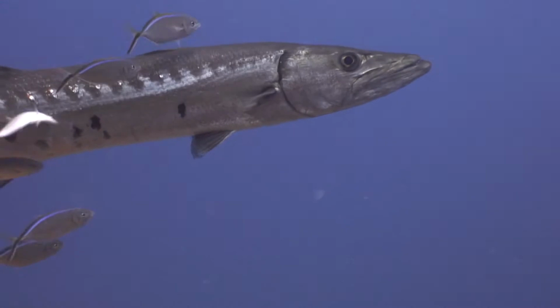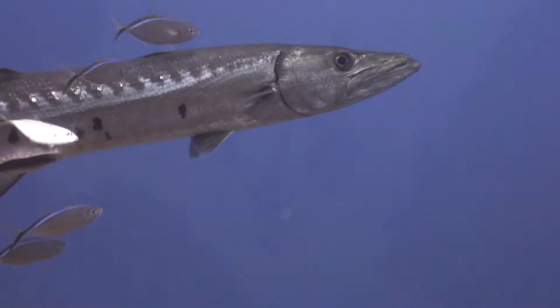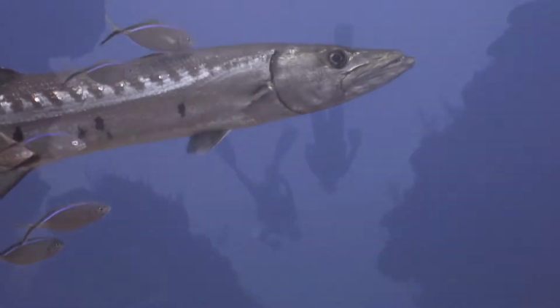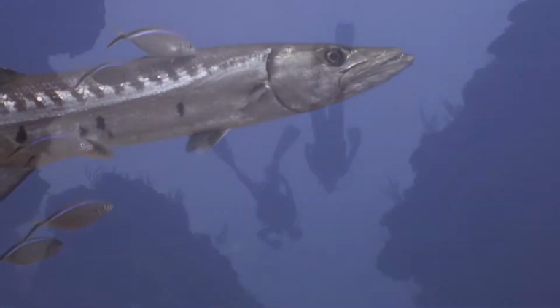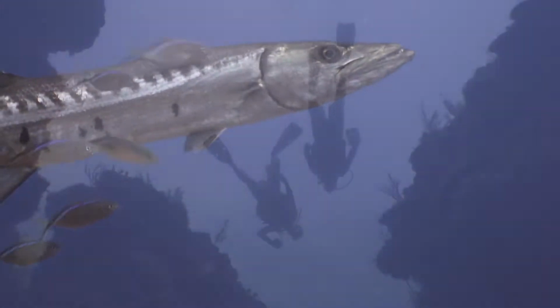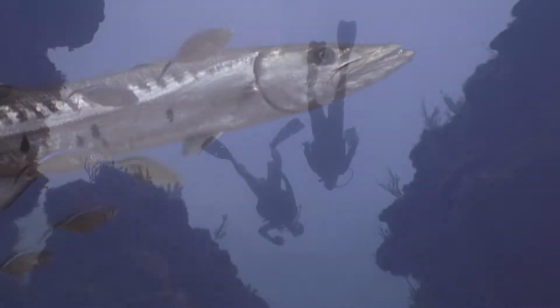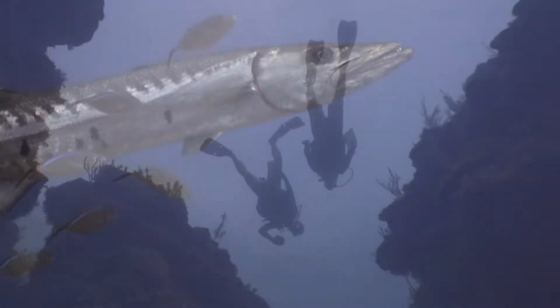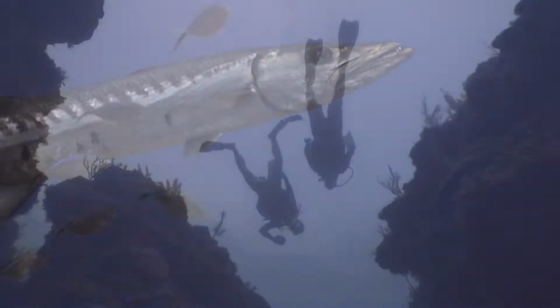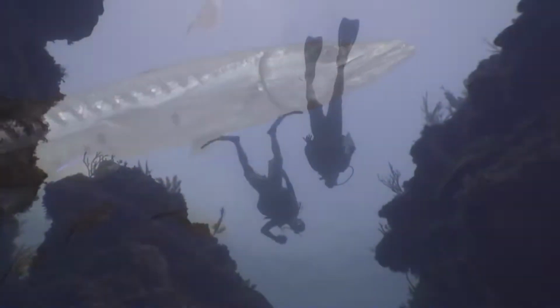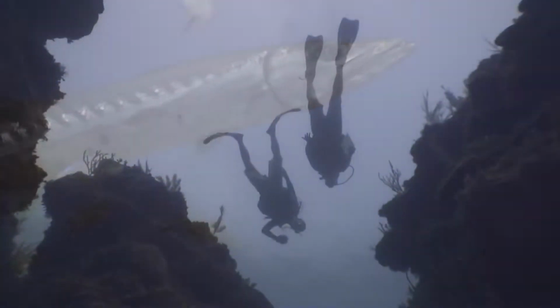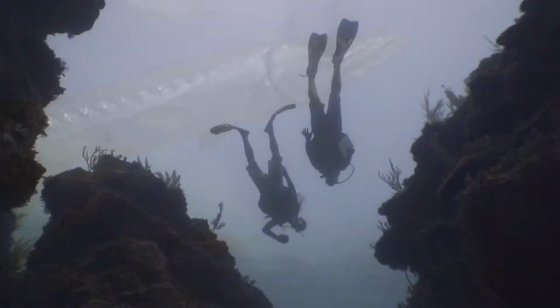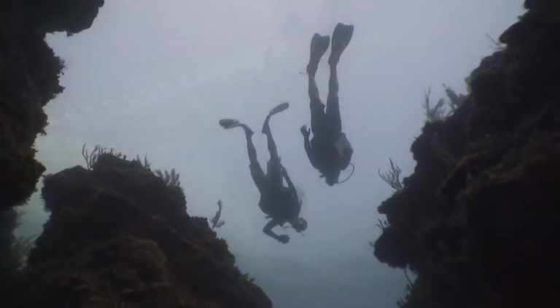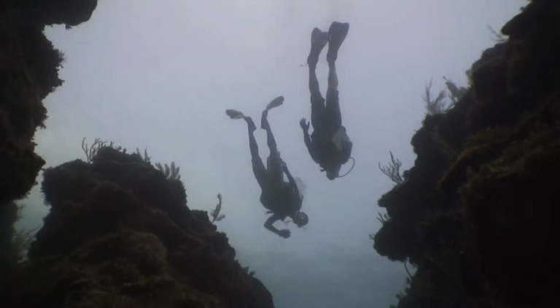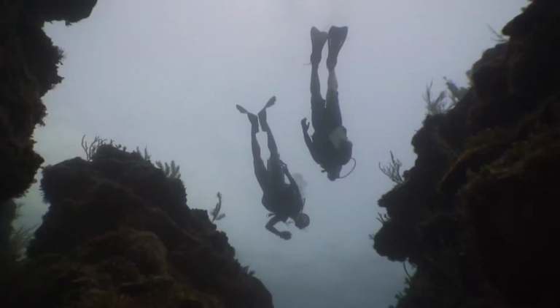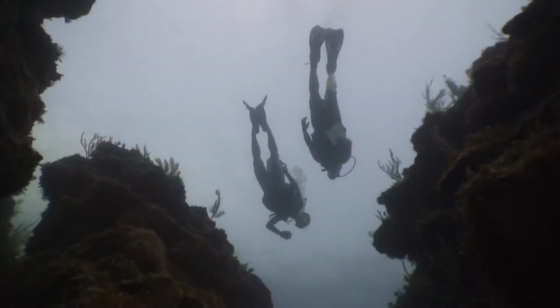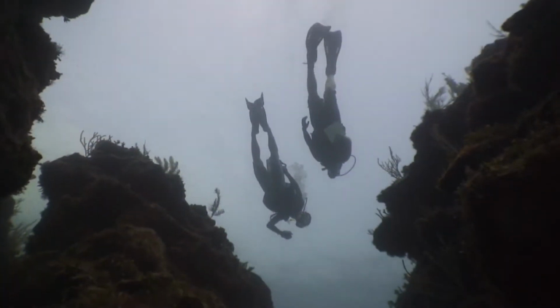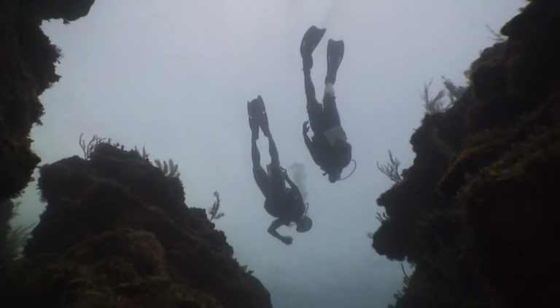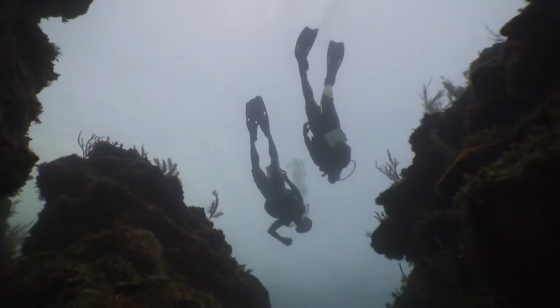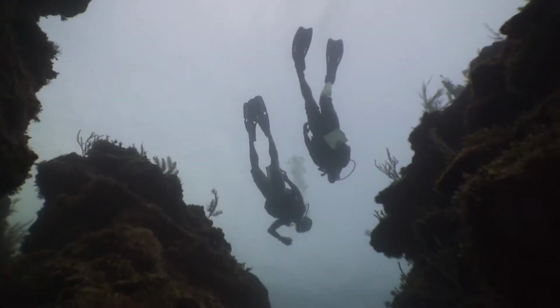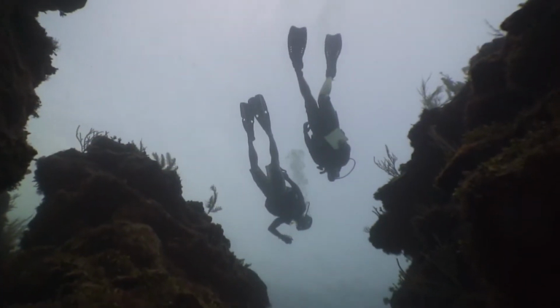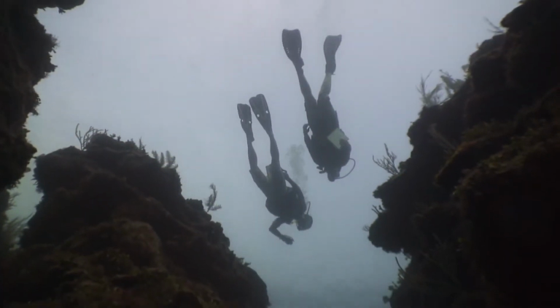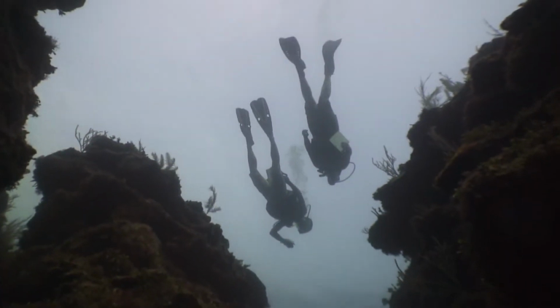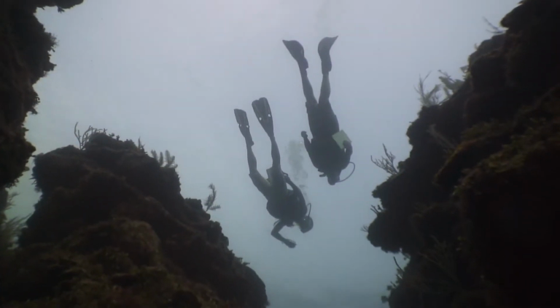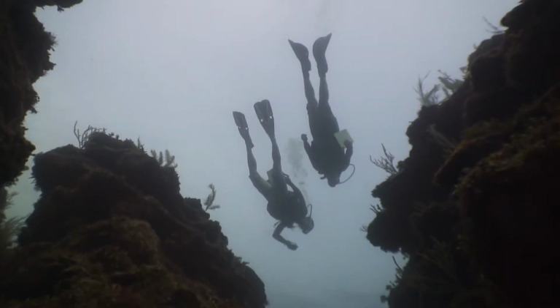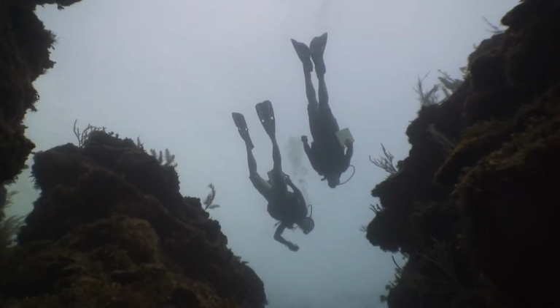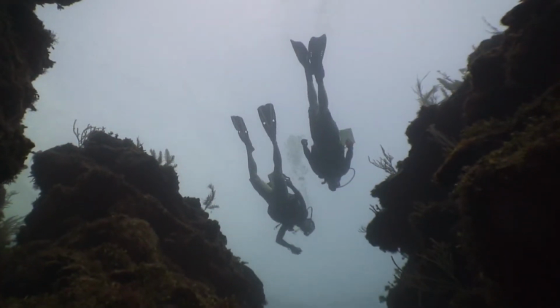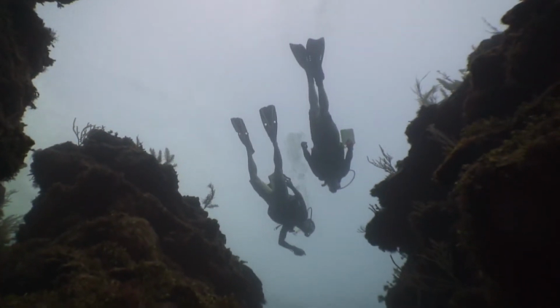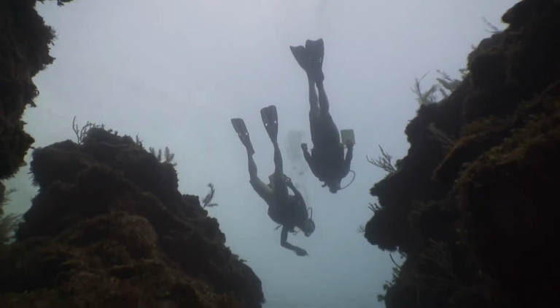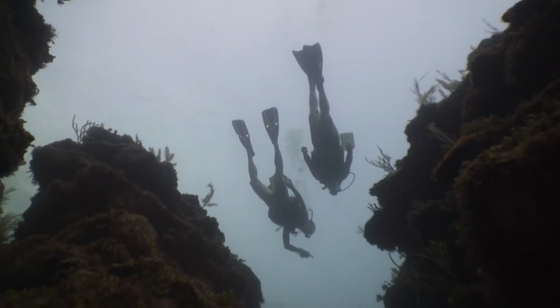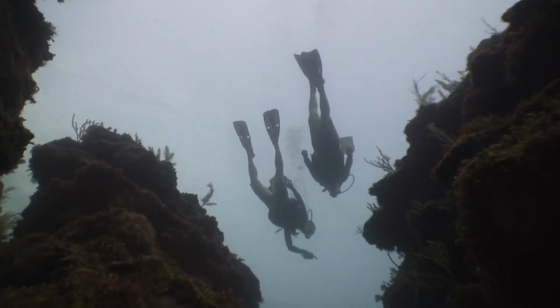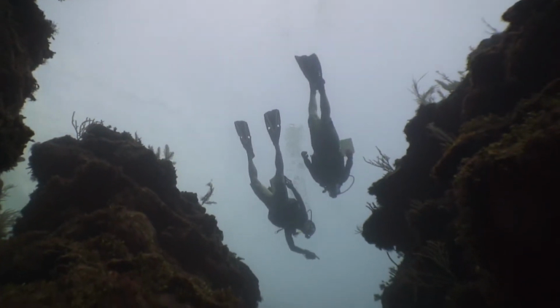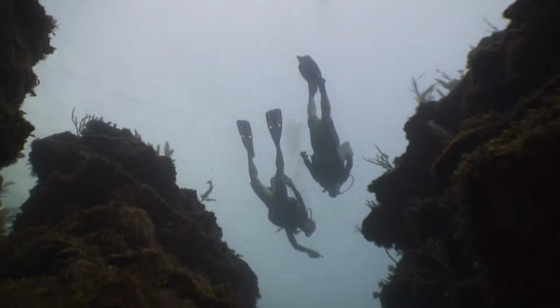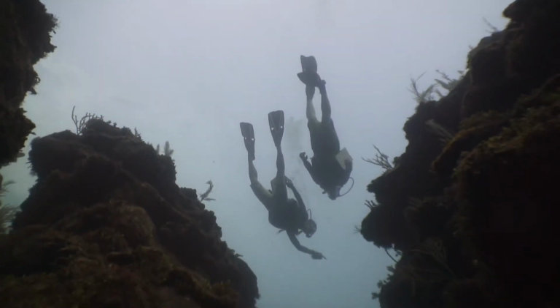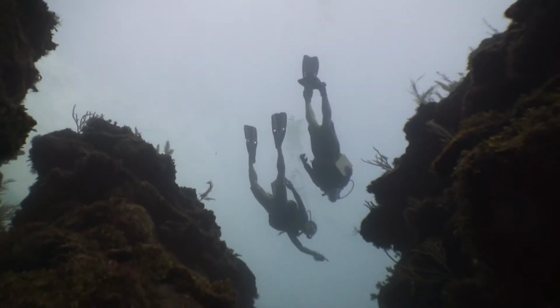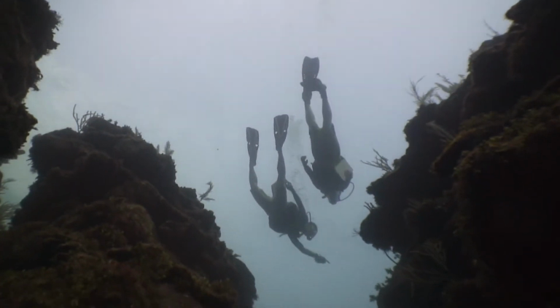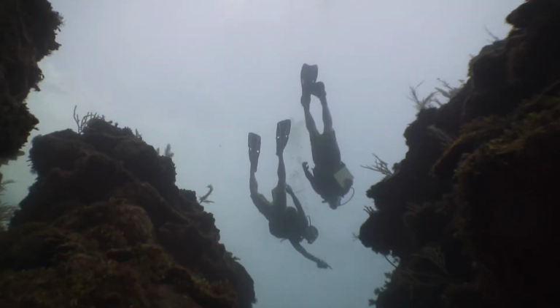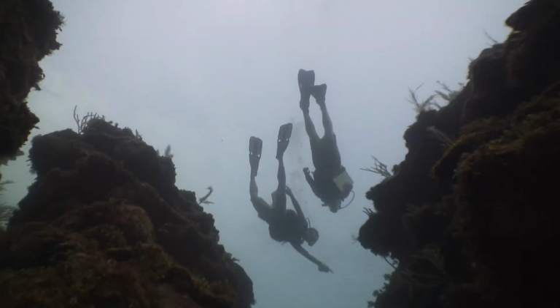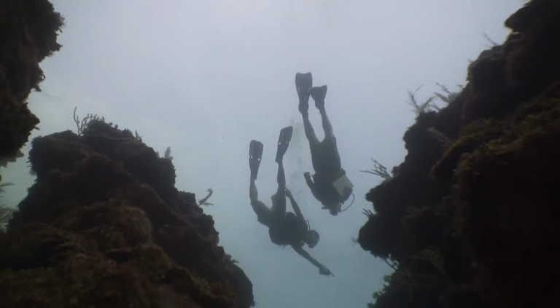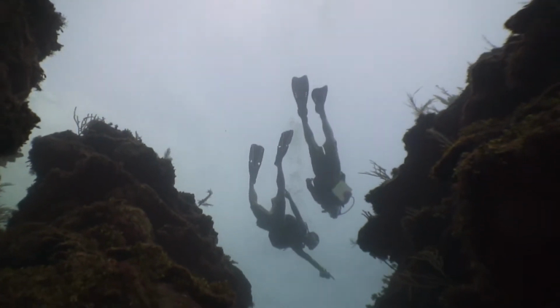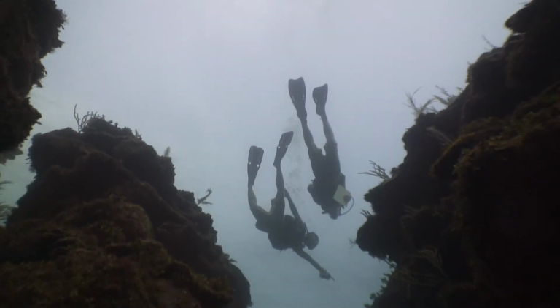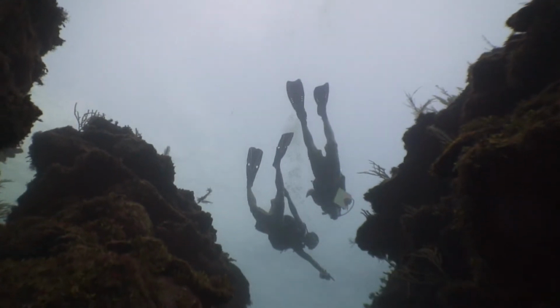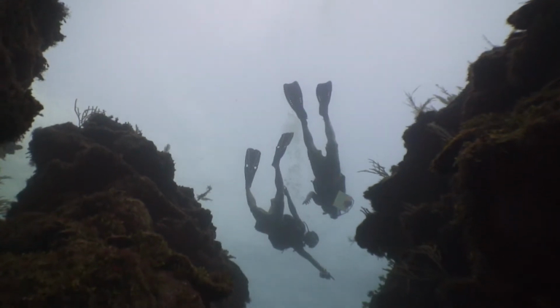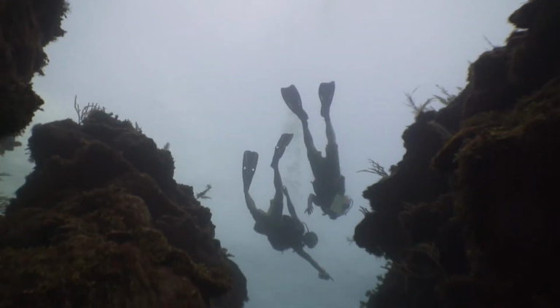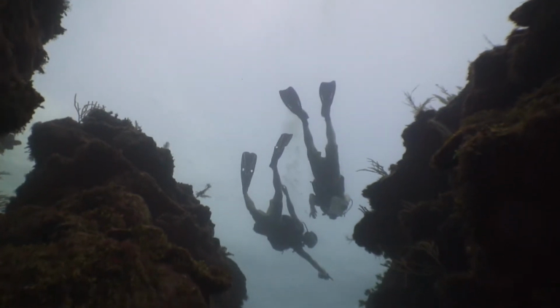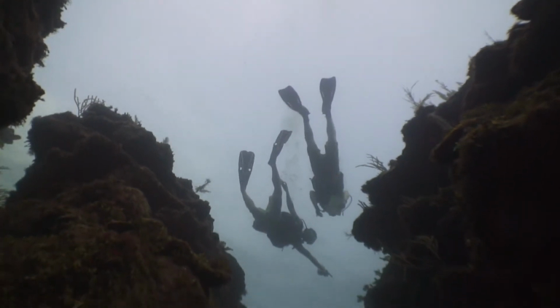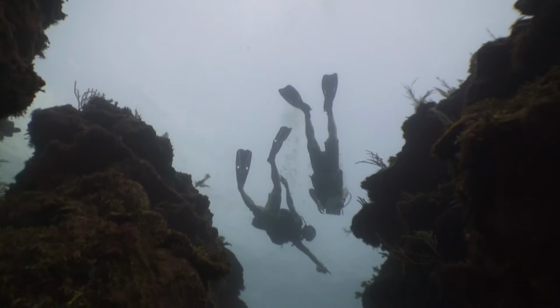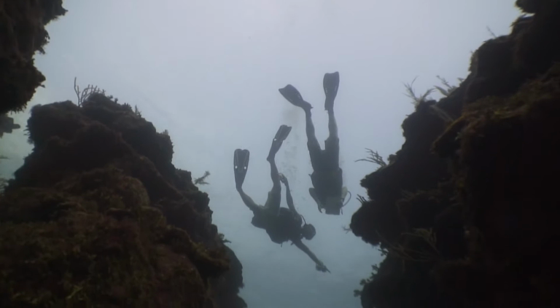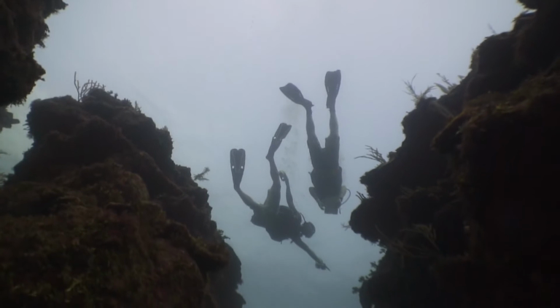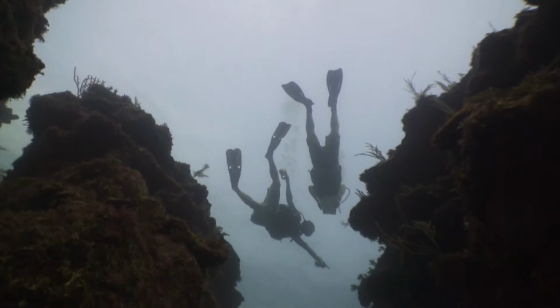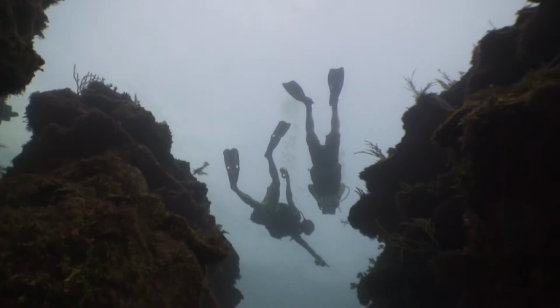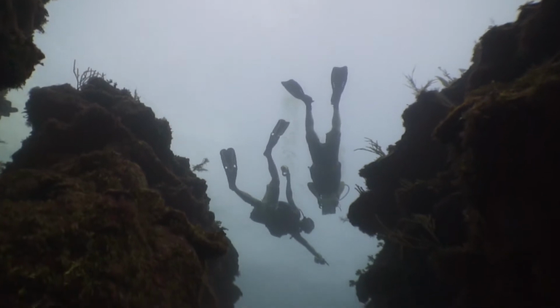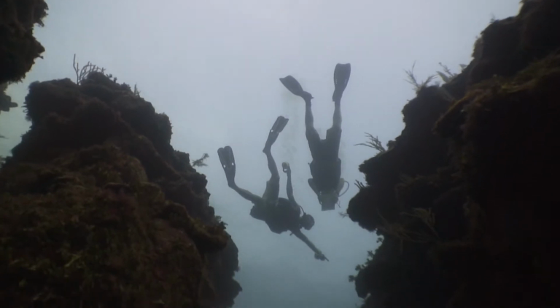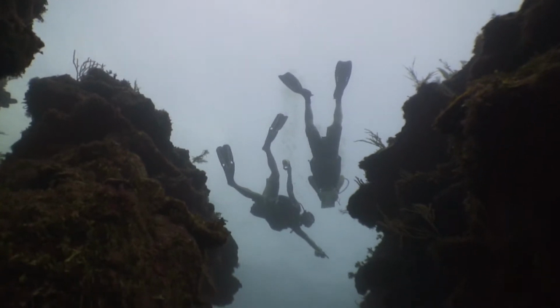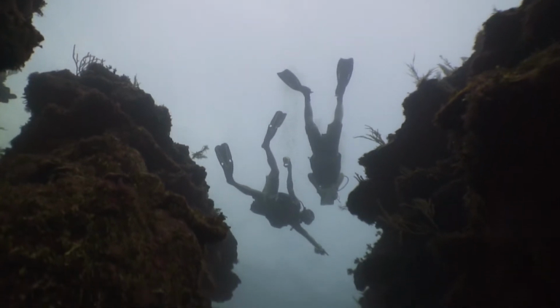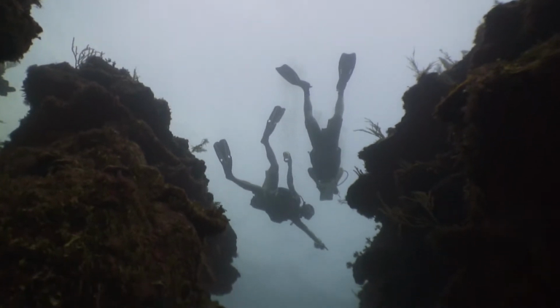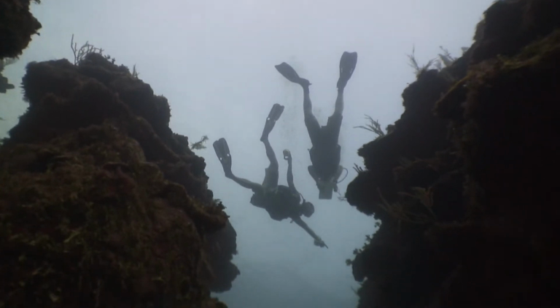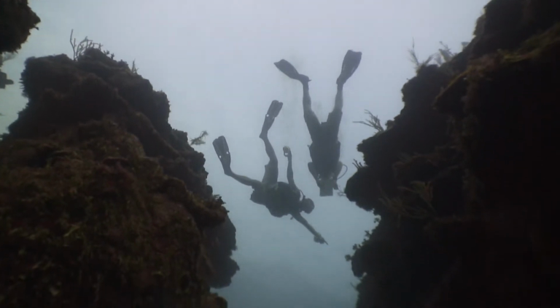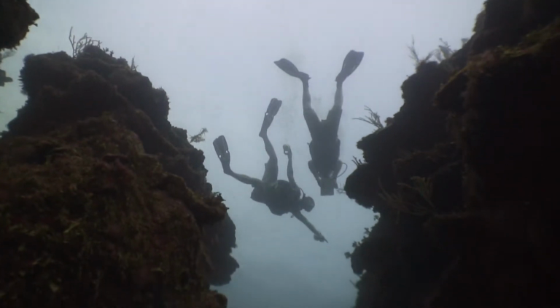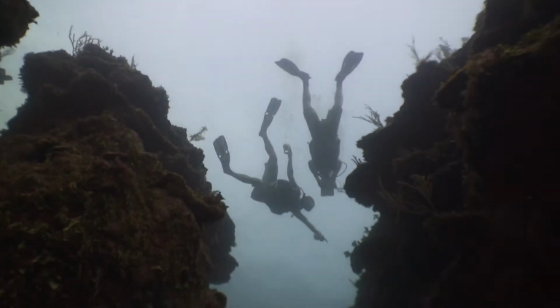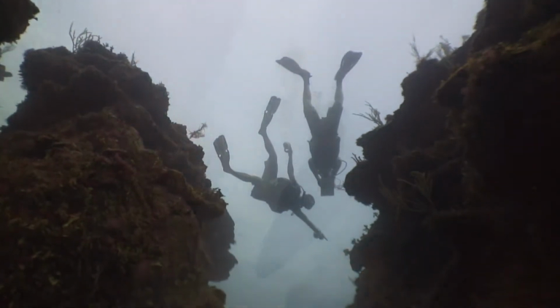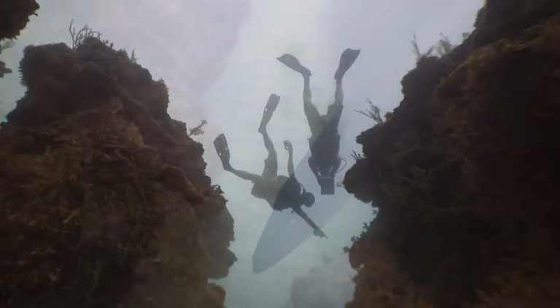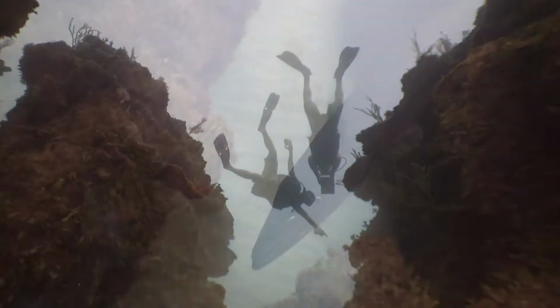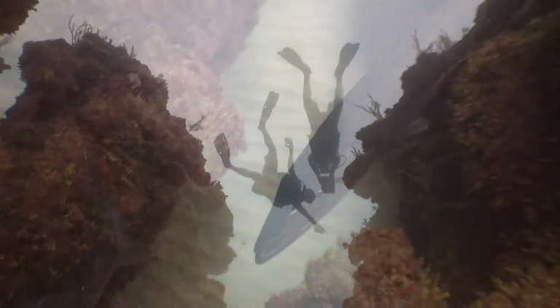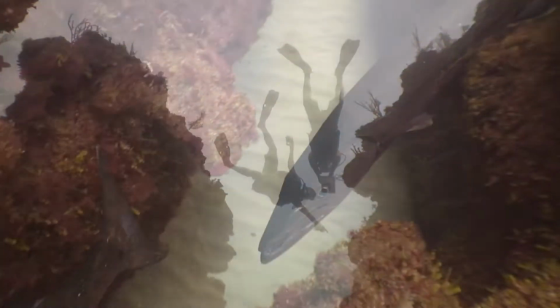I've never dived anywhere like it — just those huge crevices all the way through. It's kind of spooky, but in a fun way.